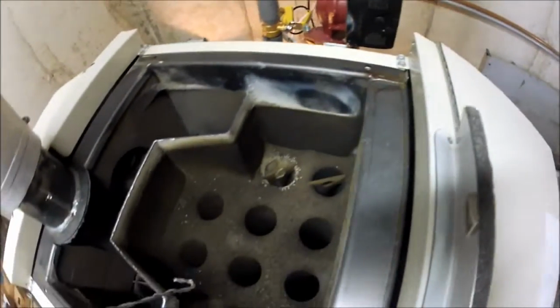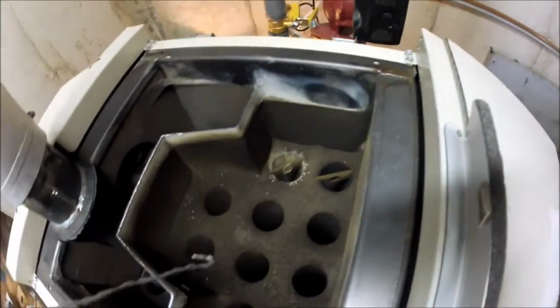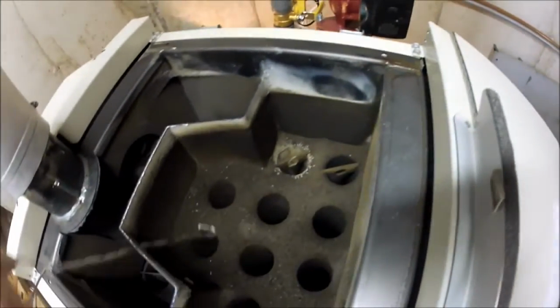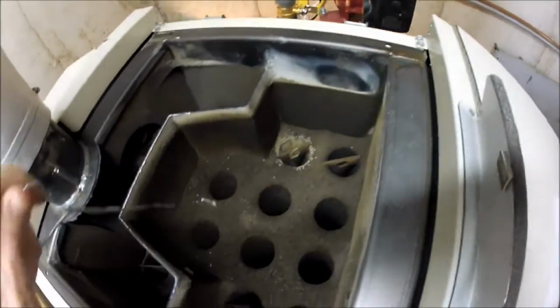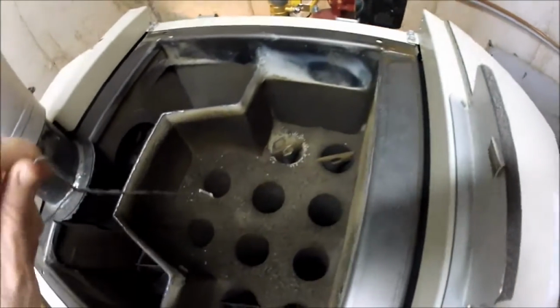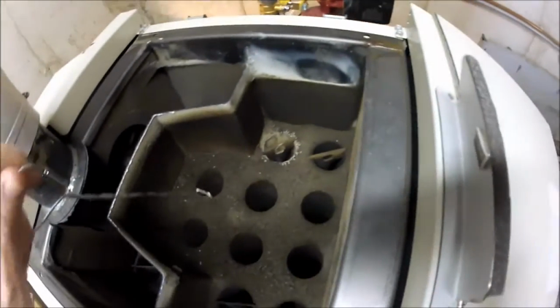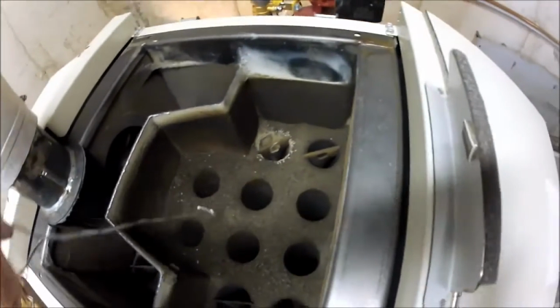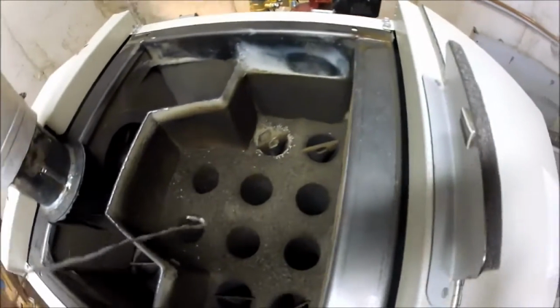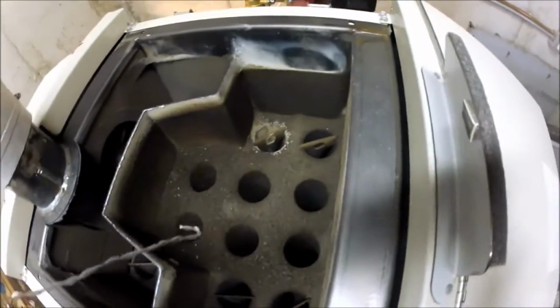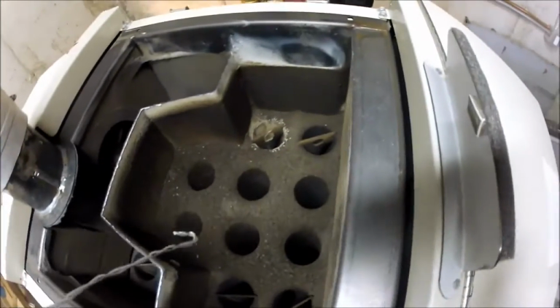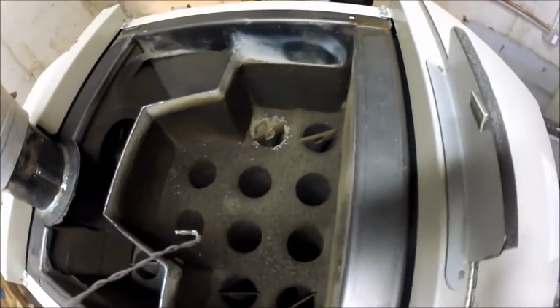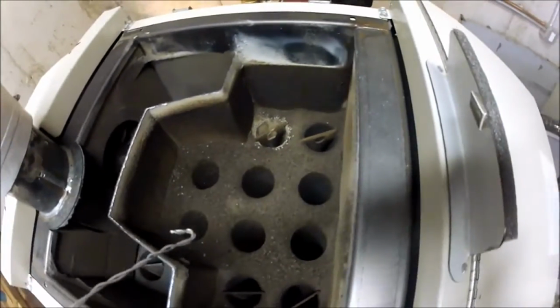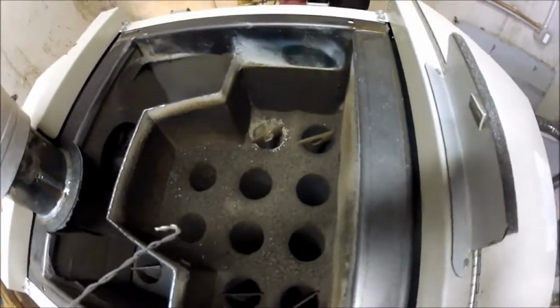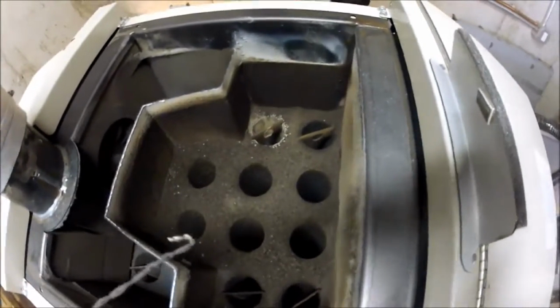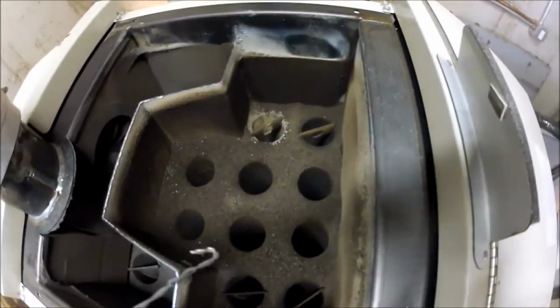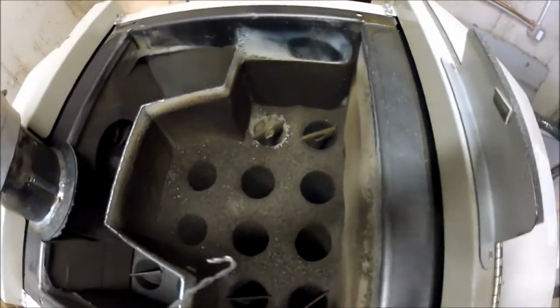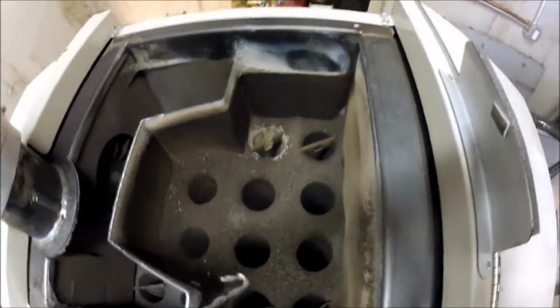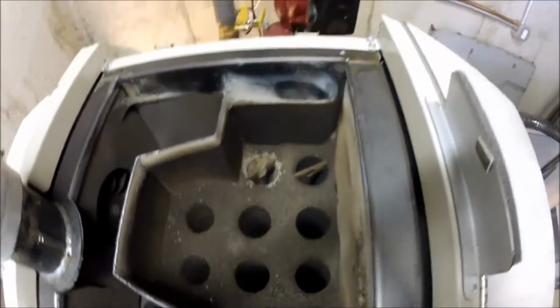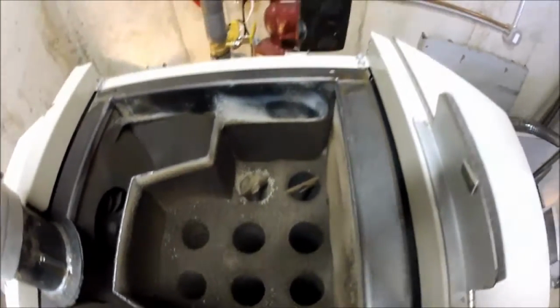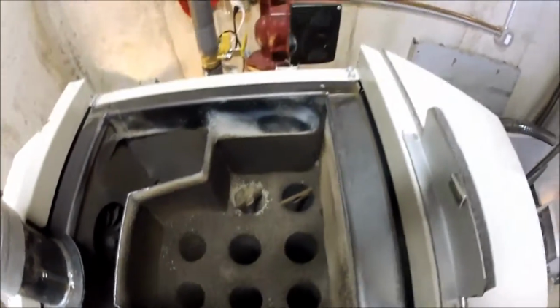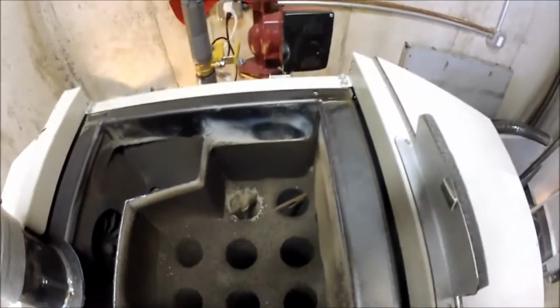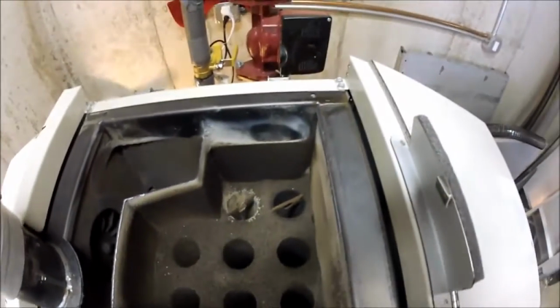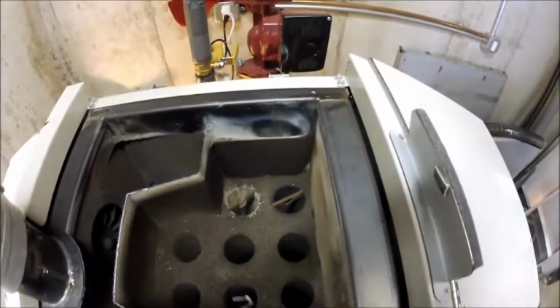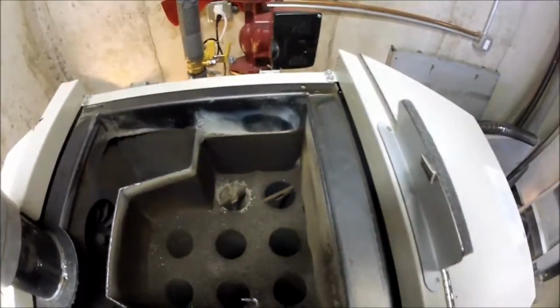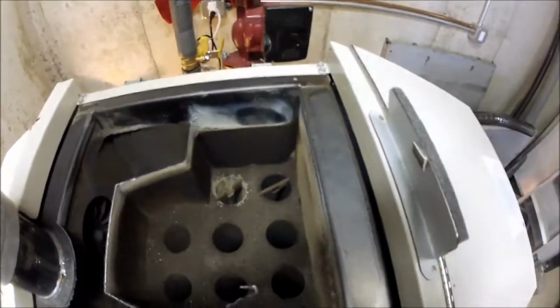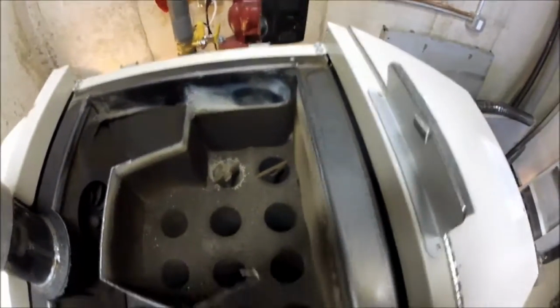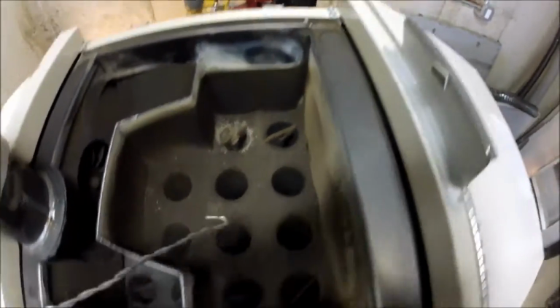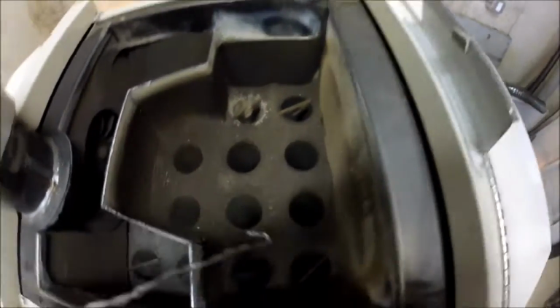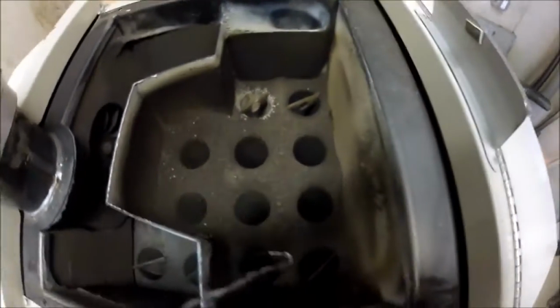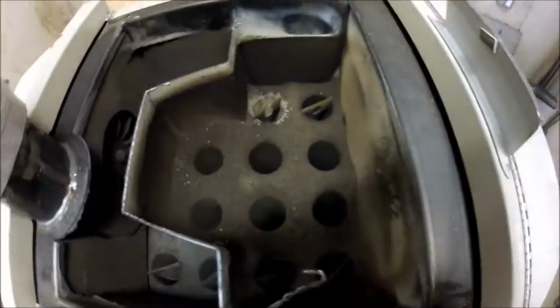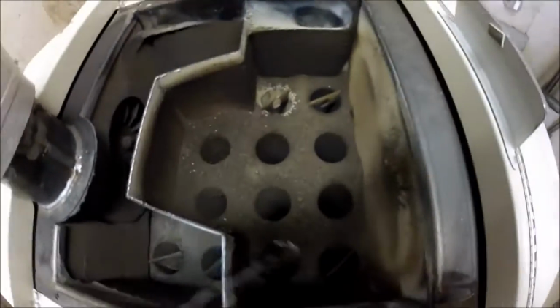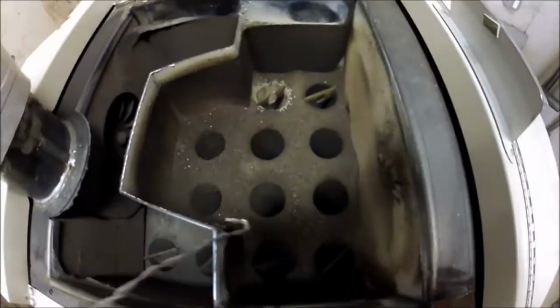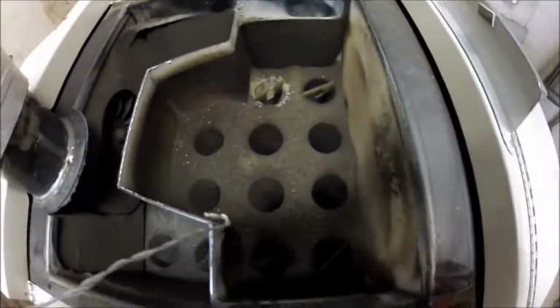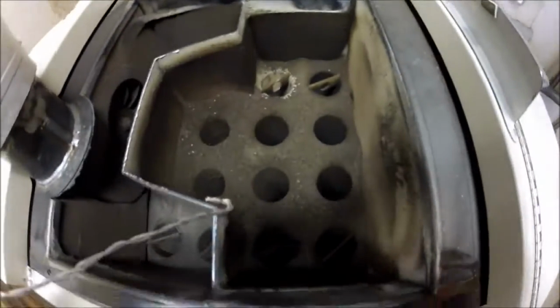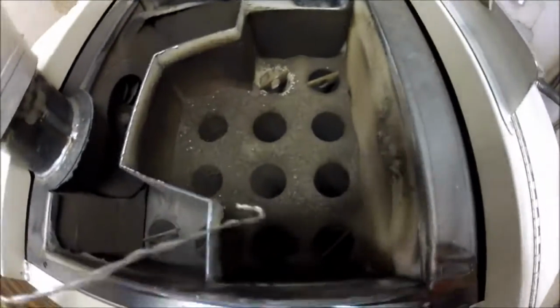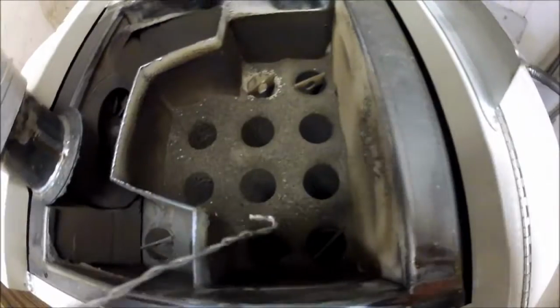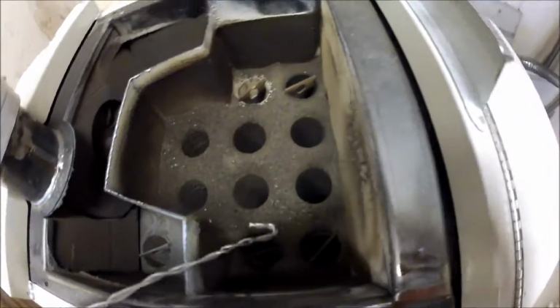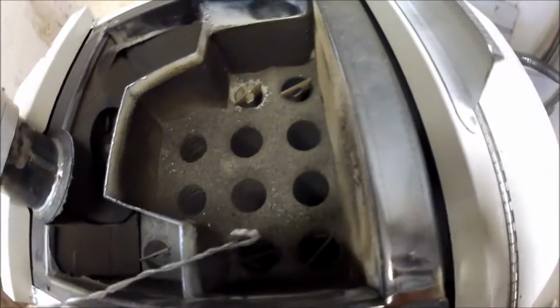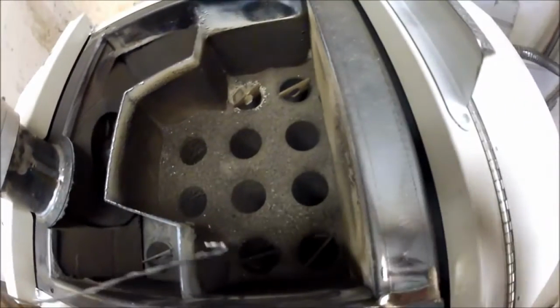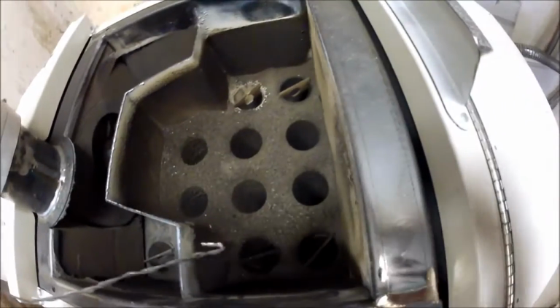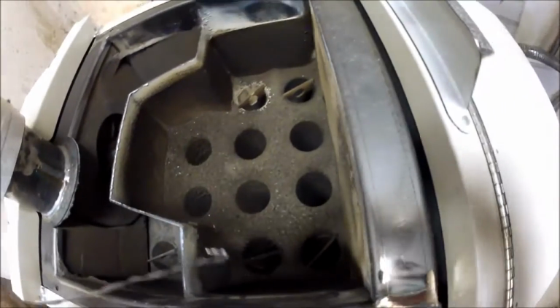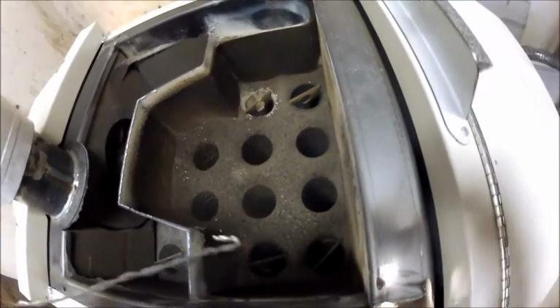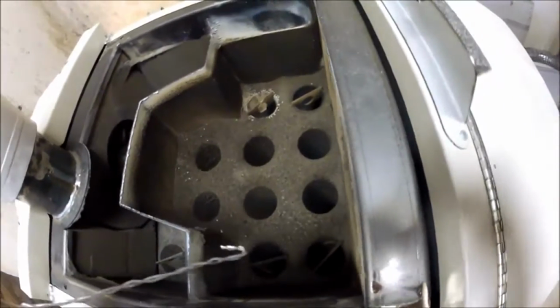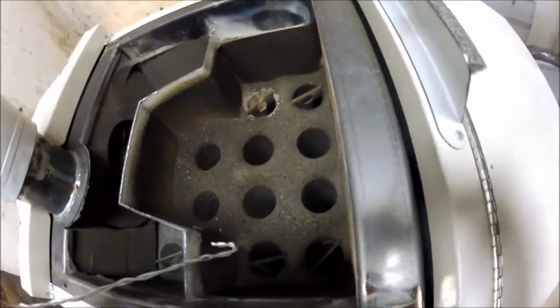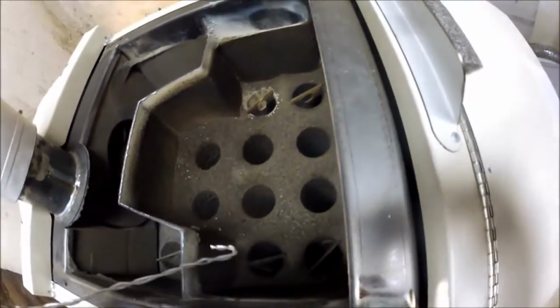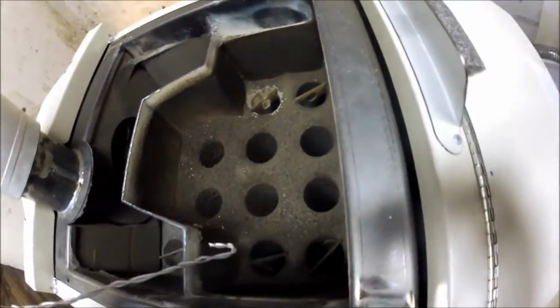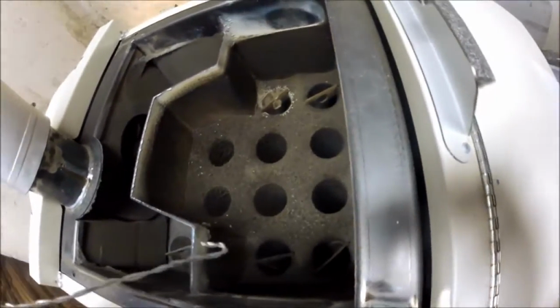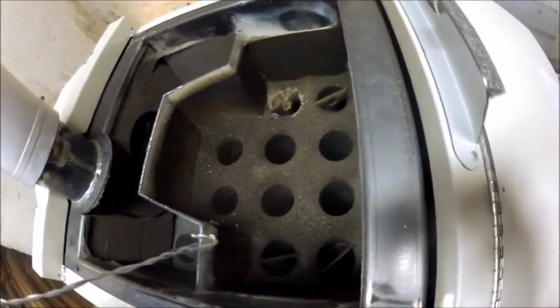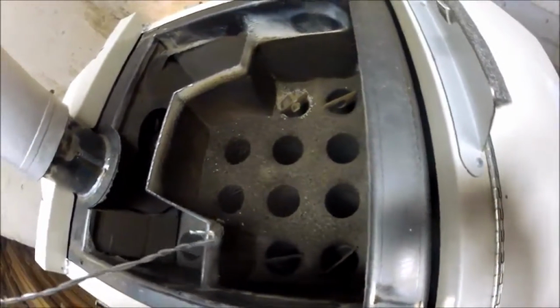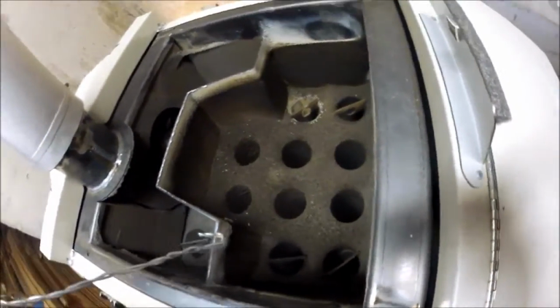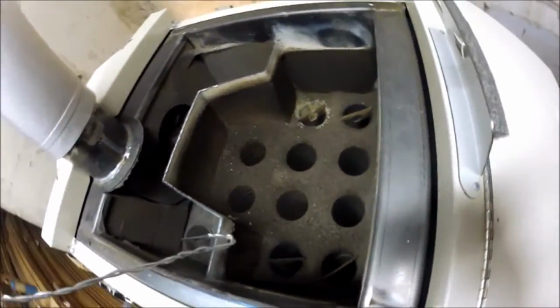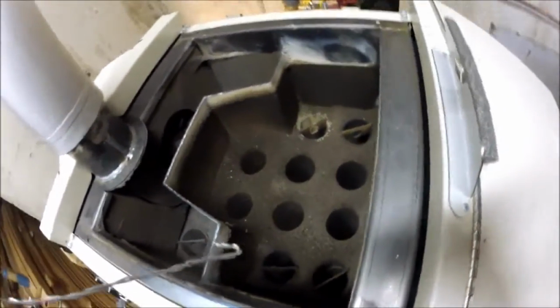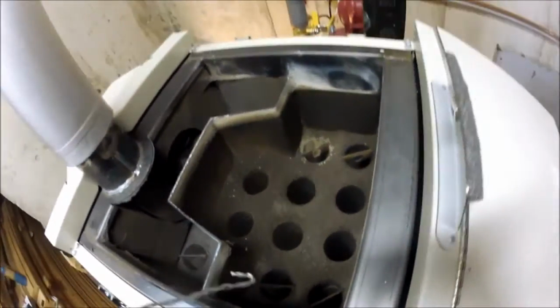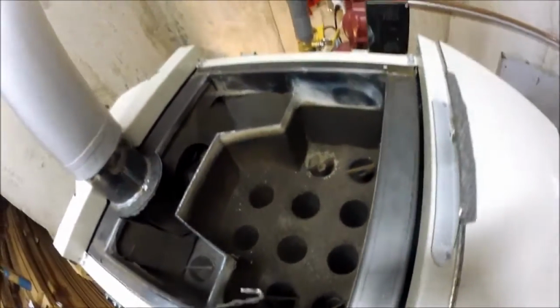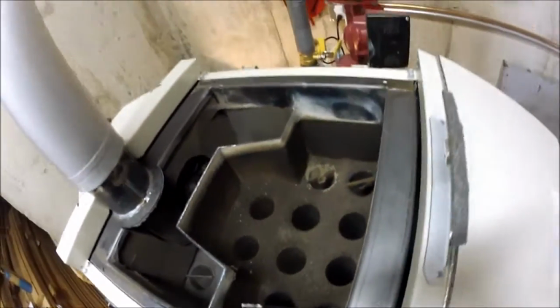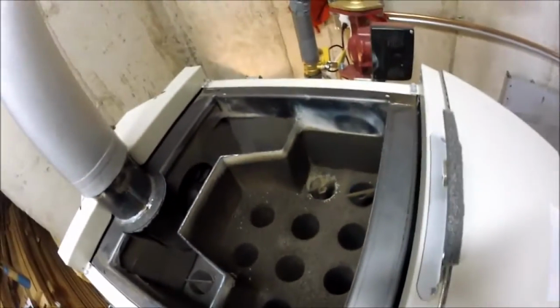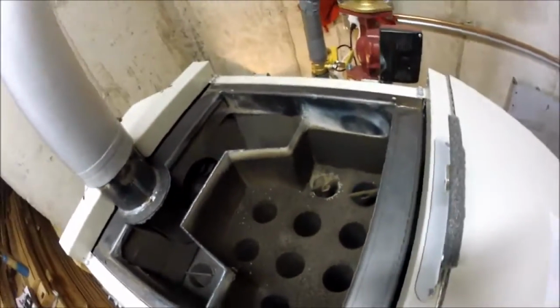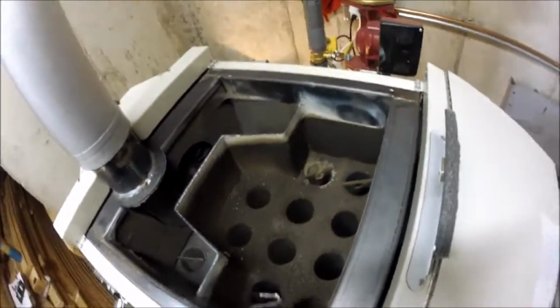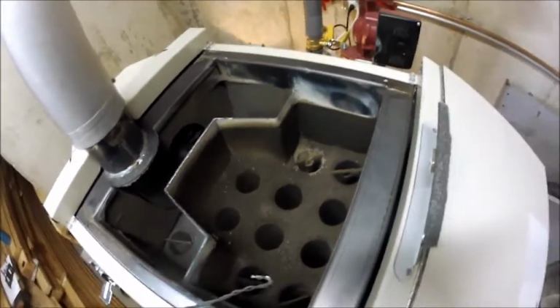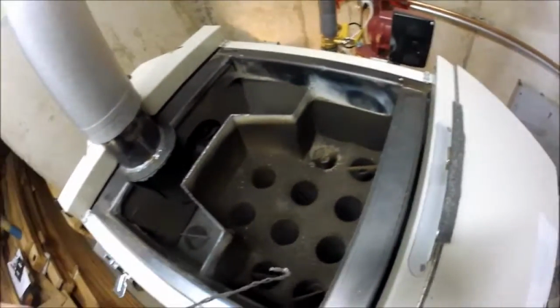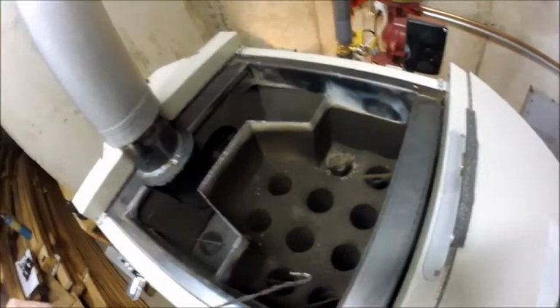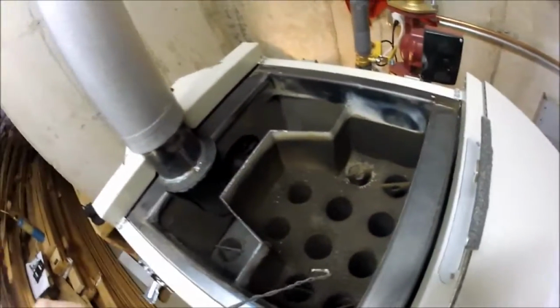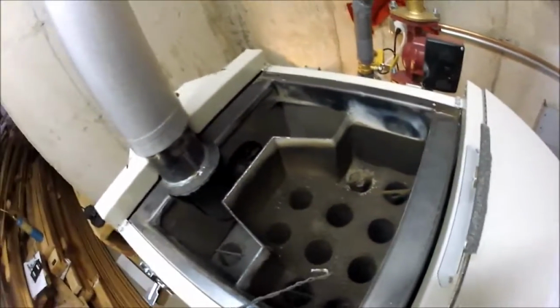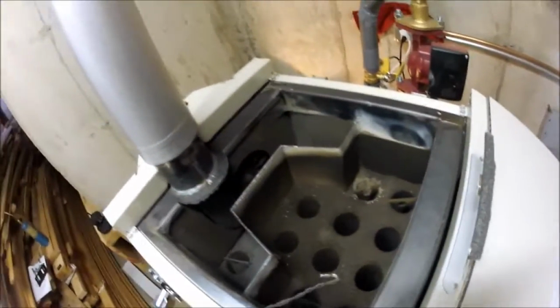So that's it. Just got to vacuum this stuff up and we're good to go for another week.